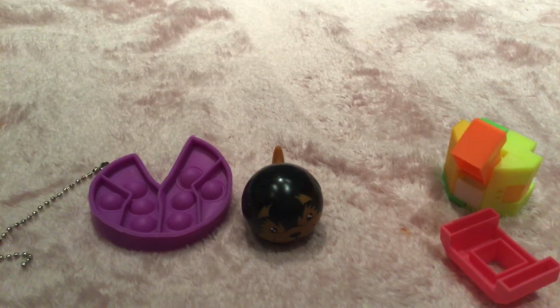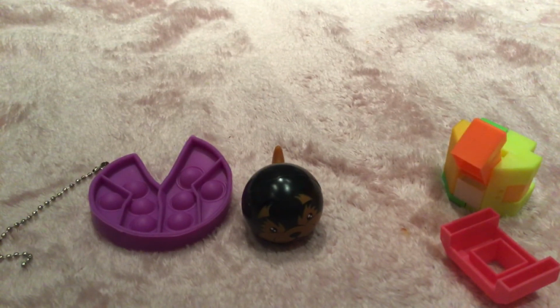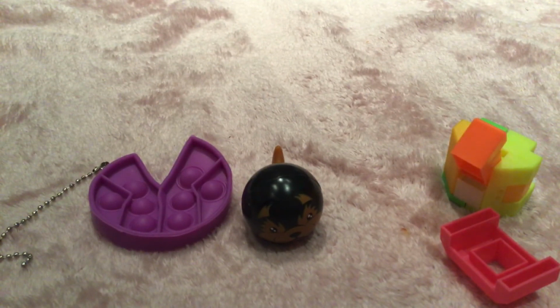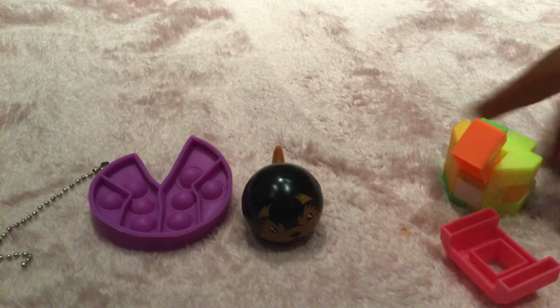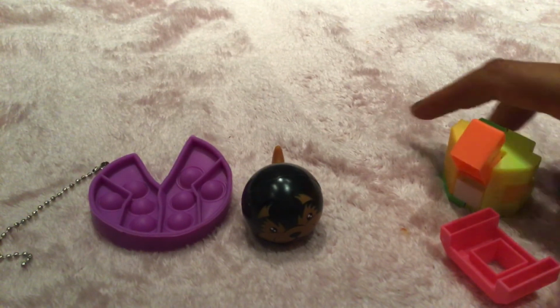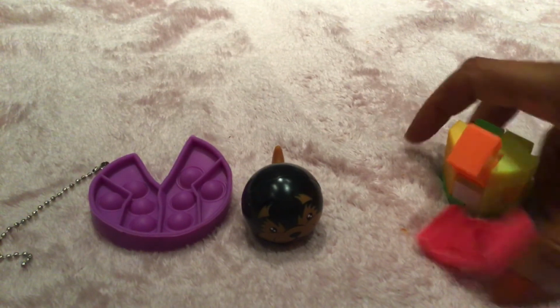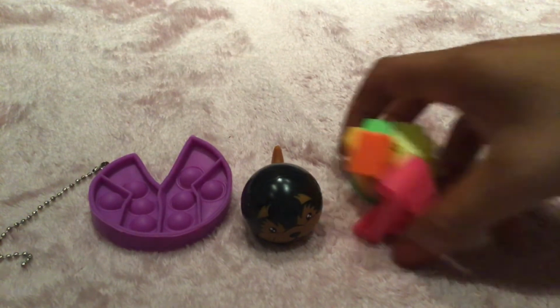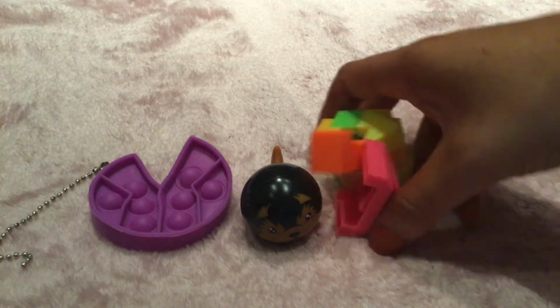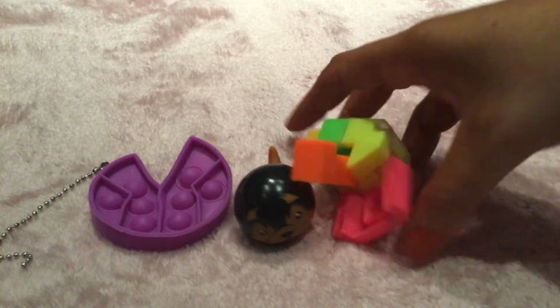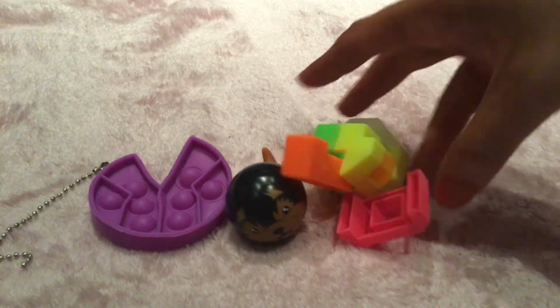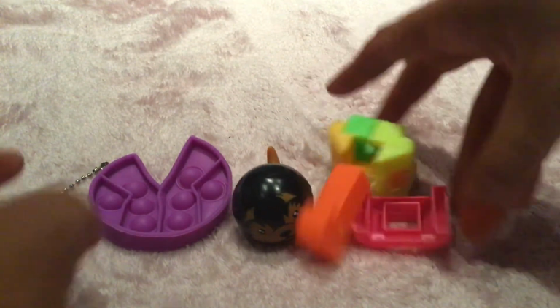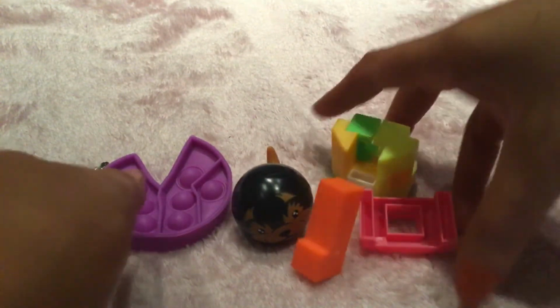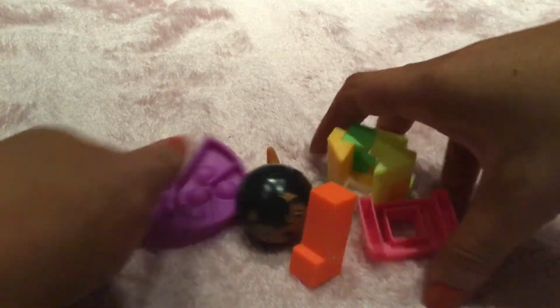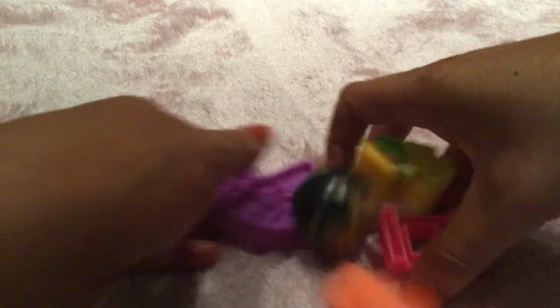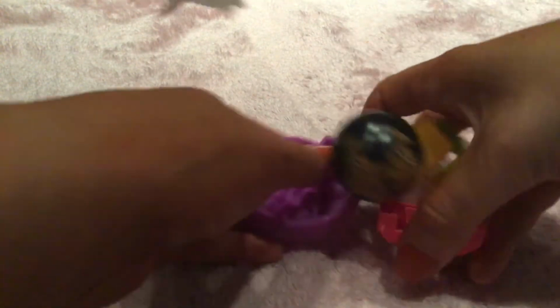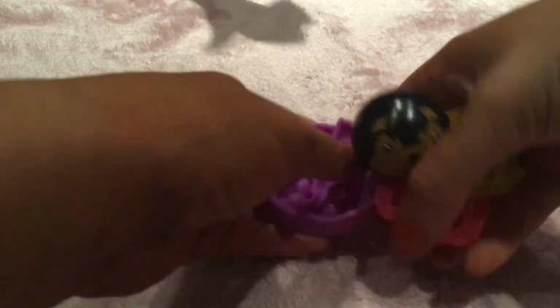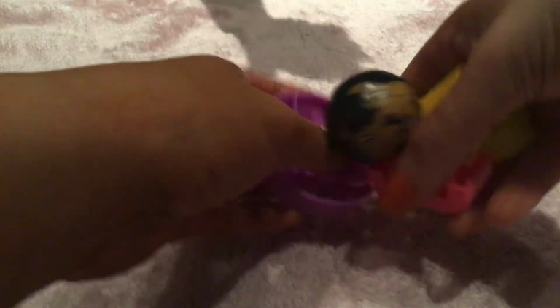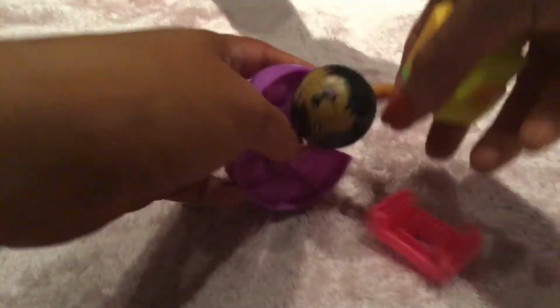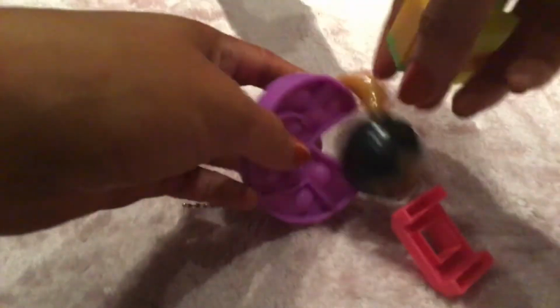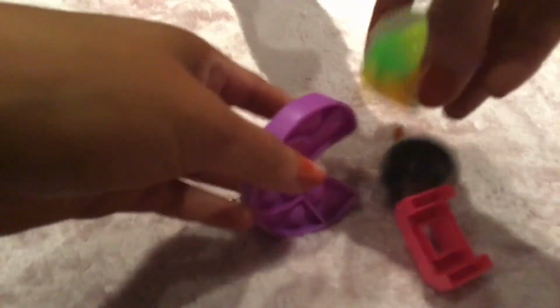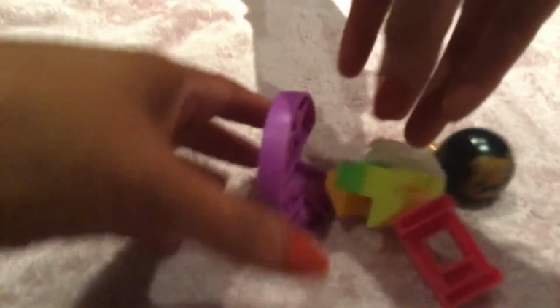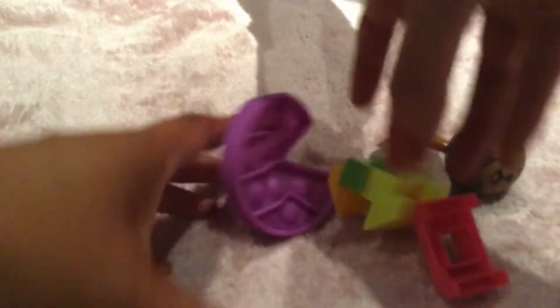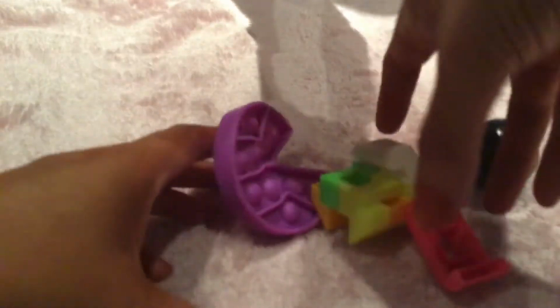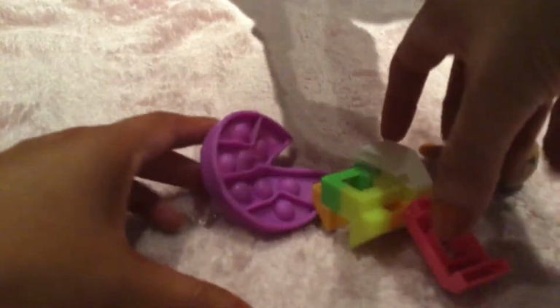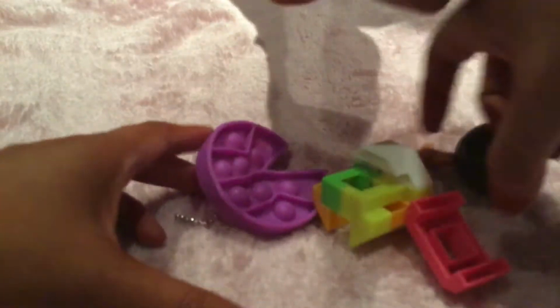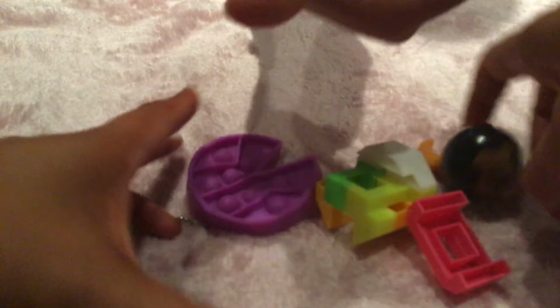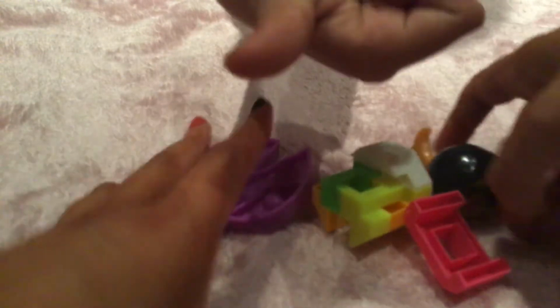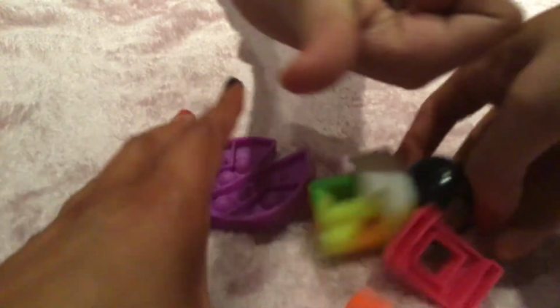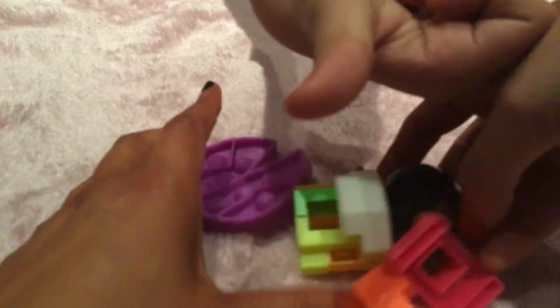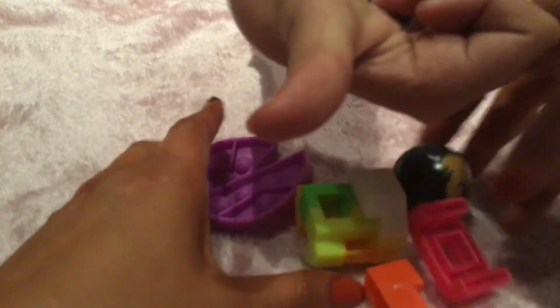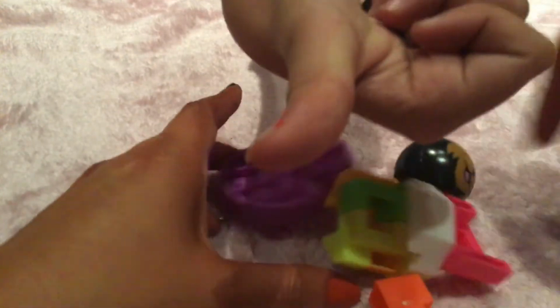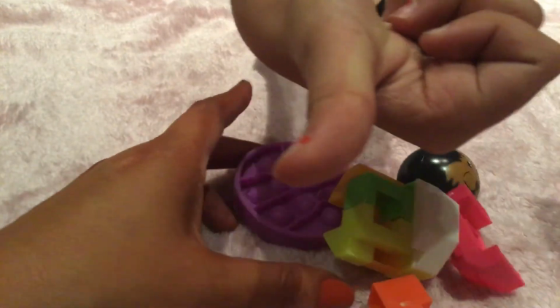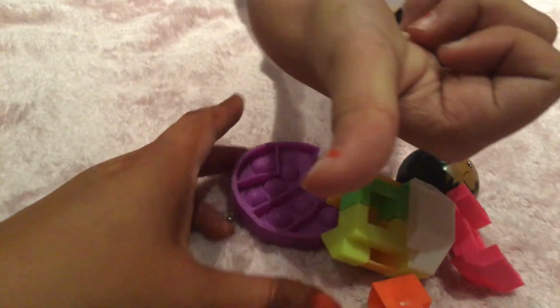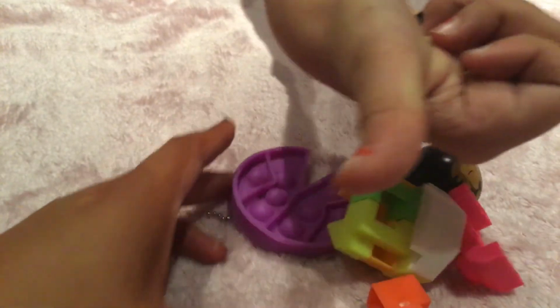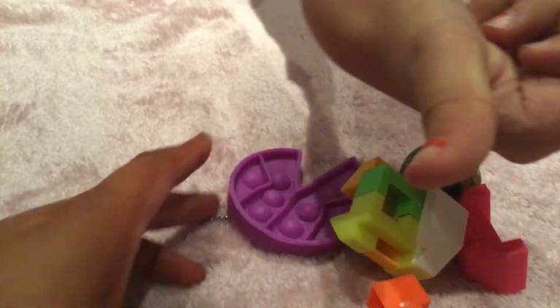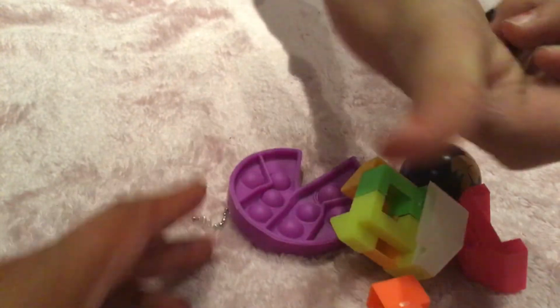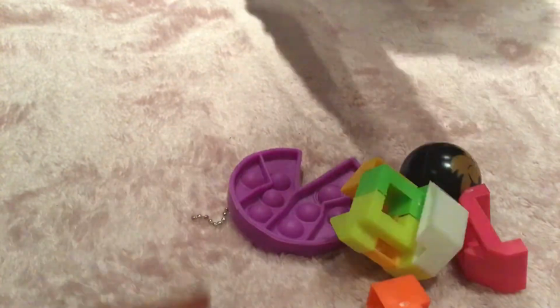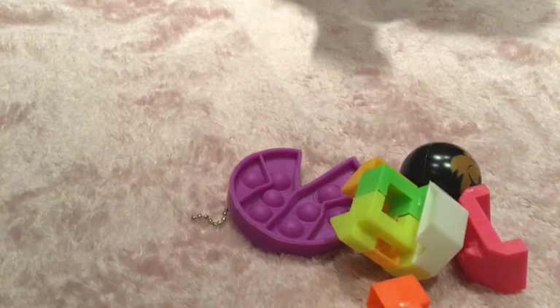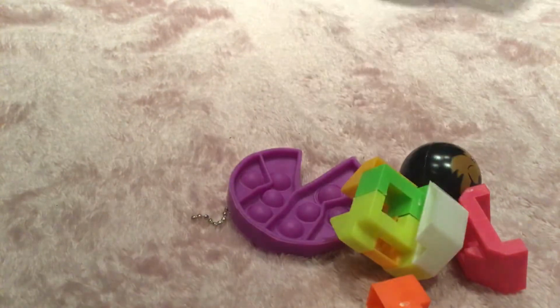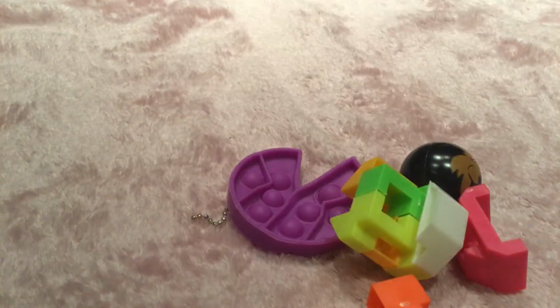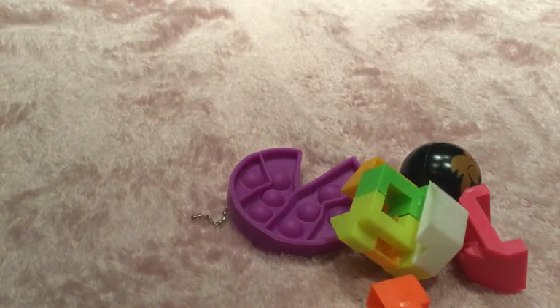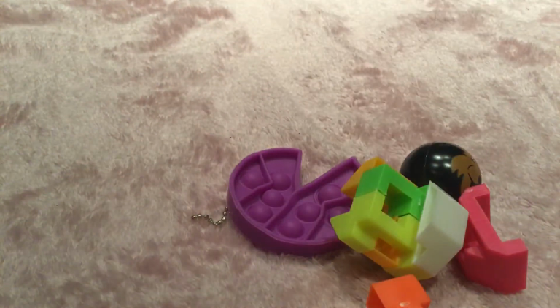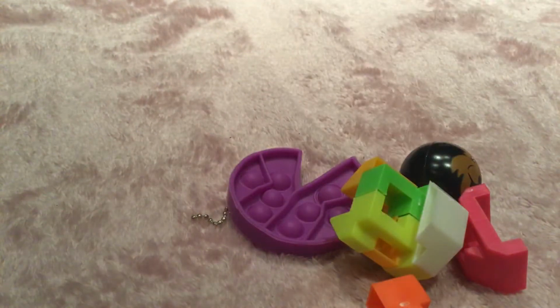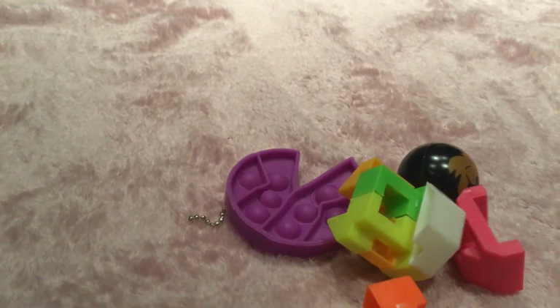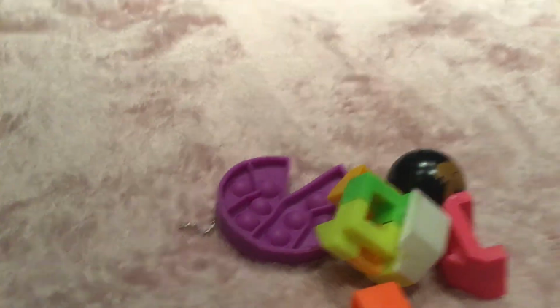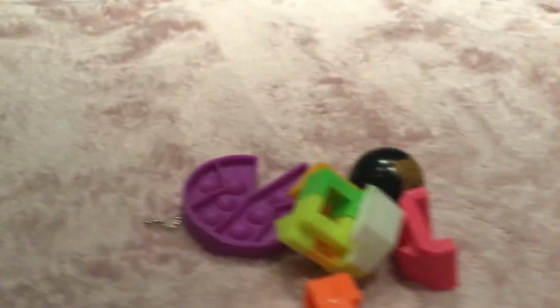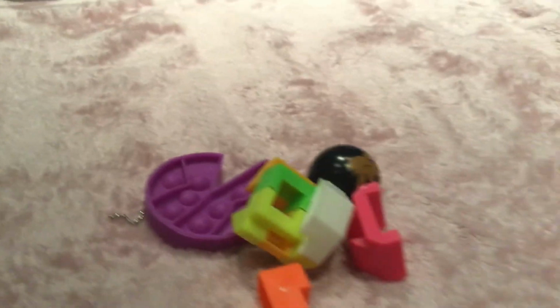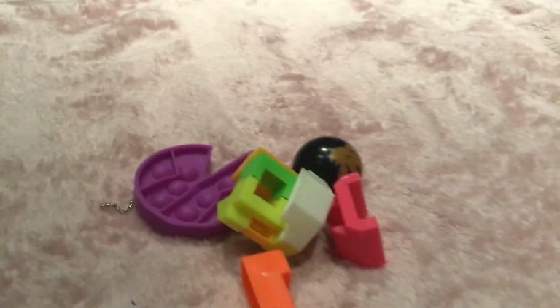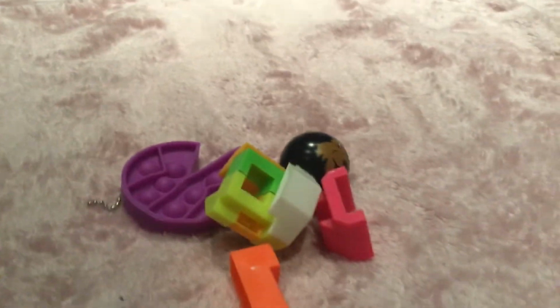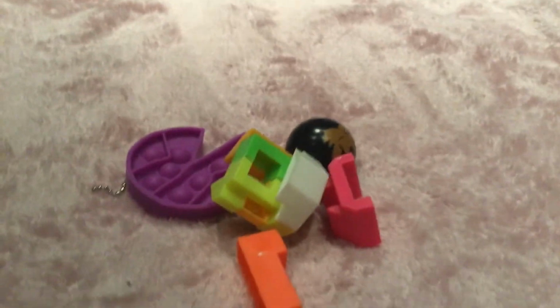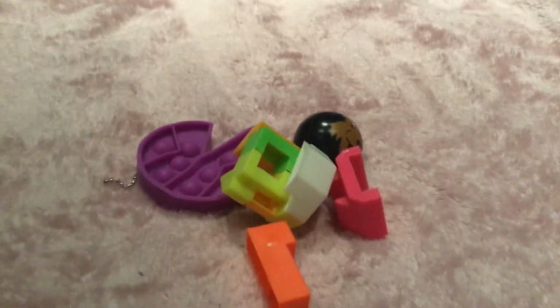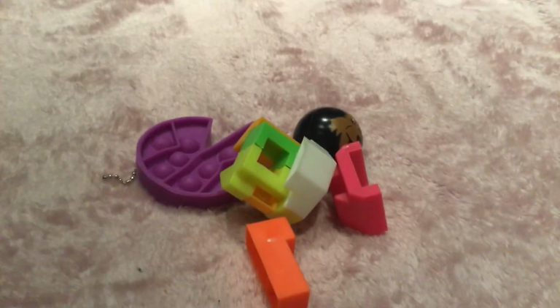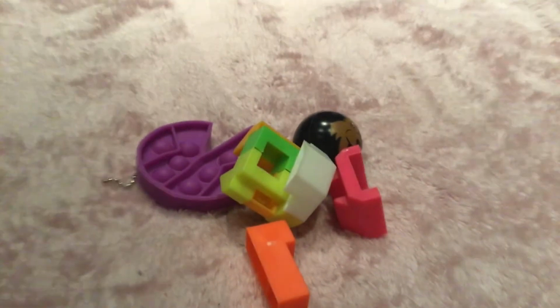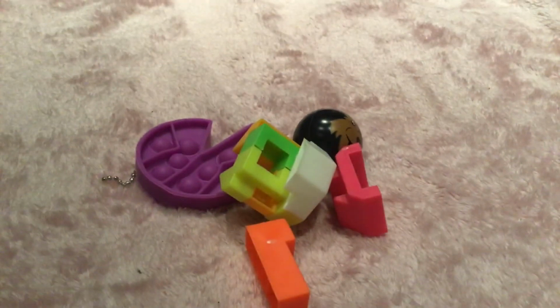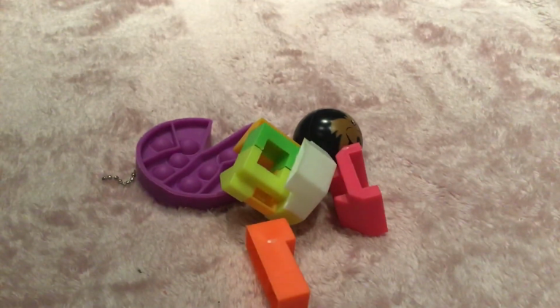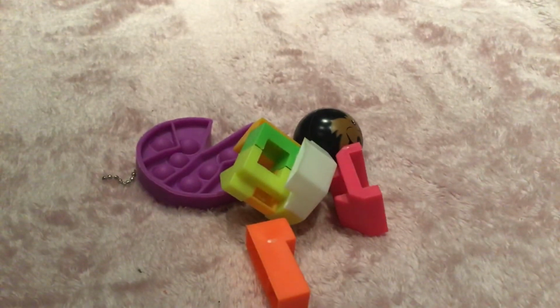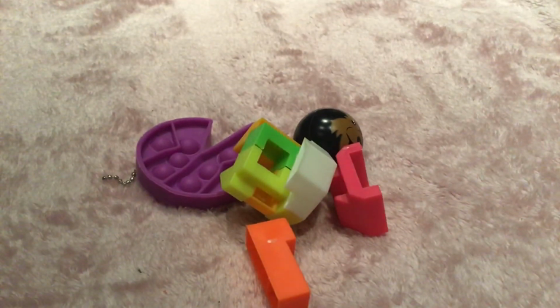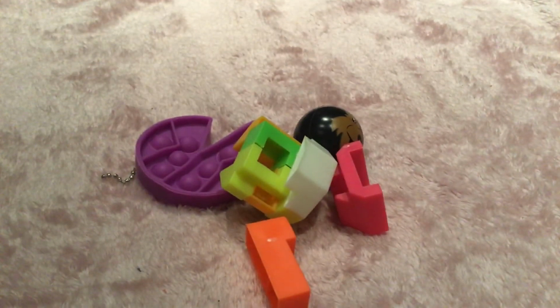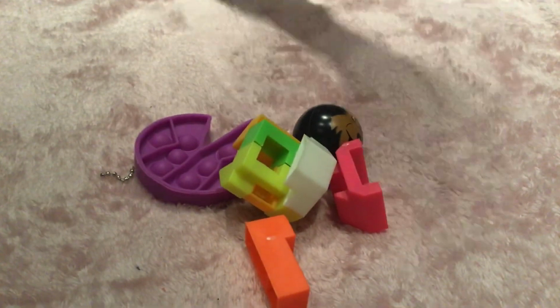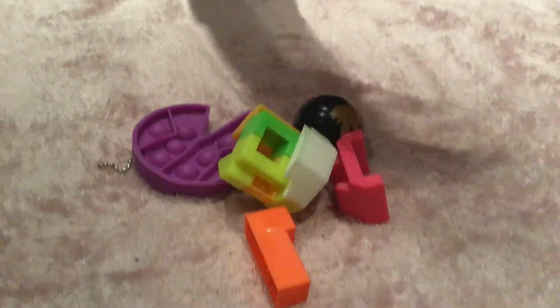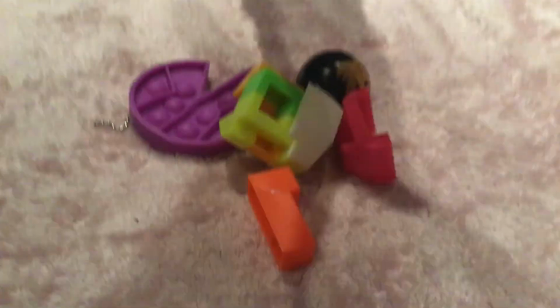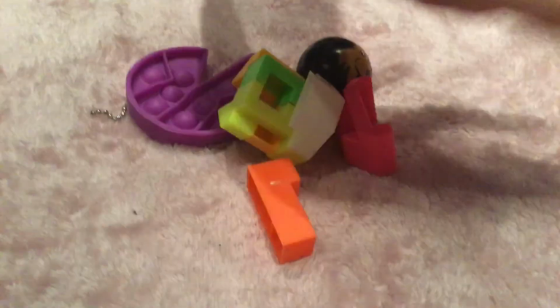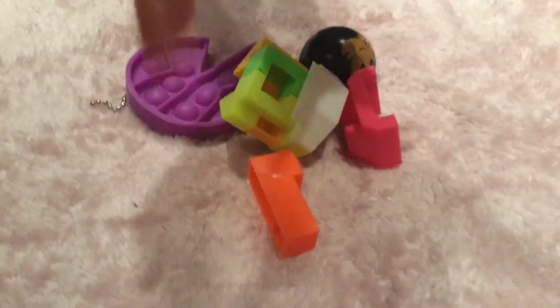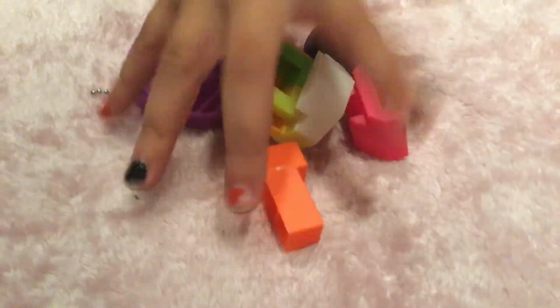That is all the fidgets I got at the vending machine. Make sure you like, subscribe, and turn on post notifications. Bye guys!